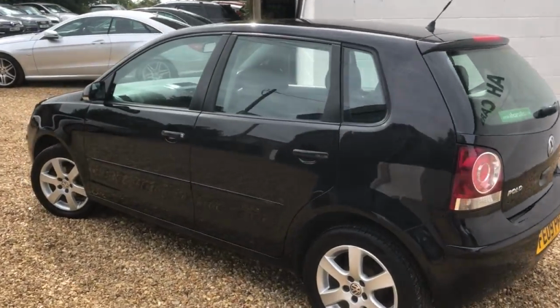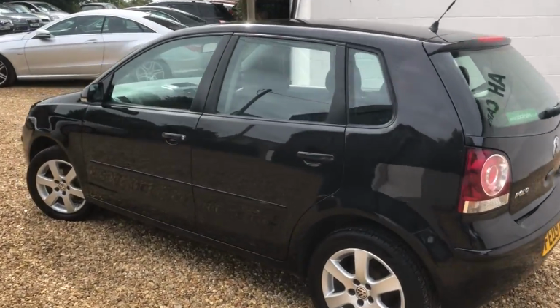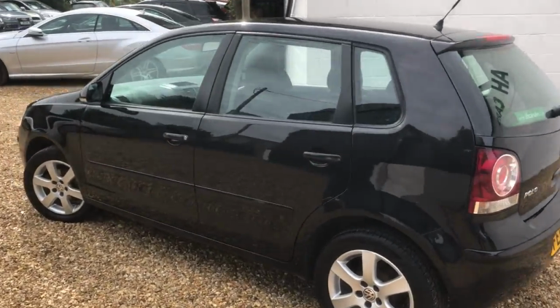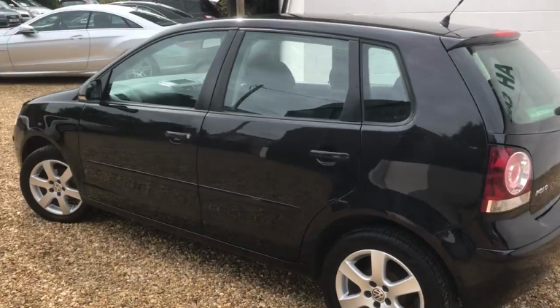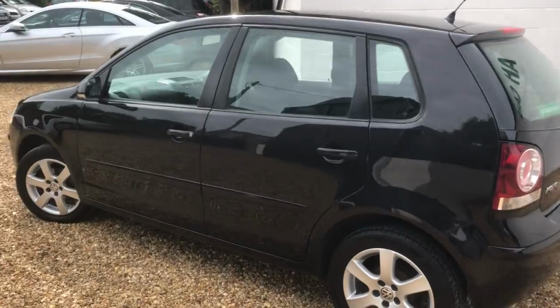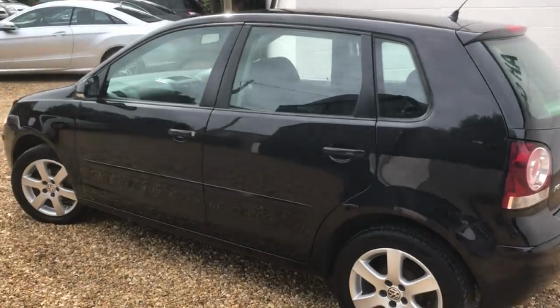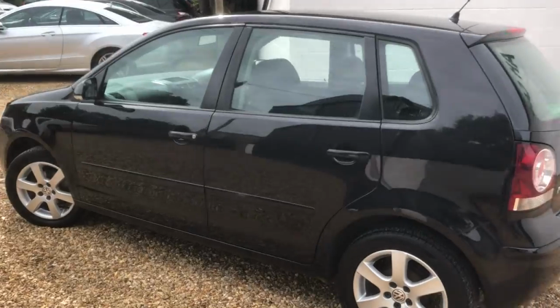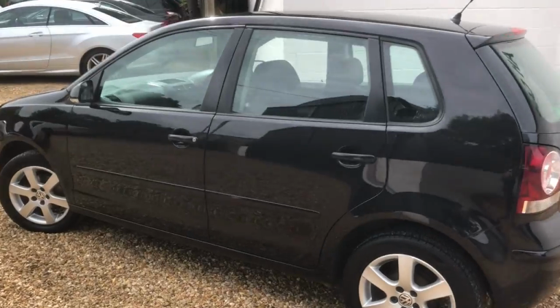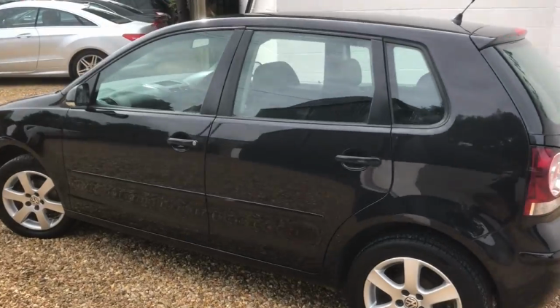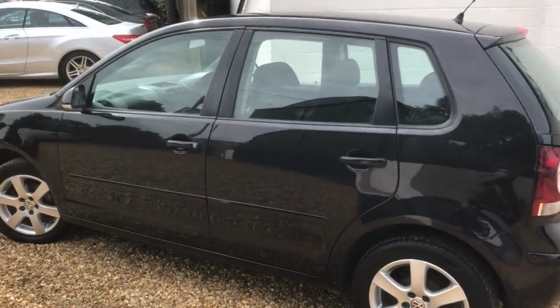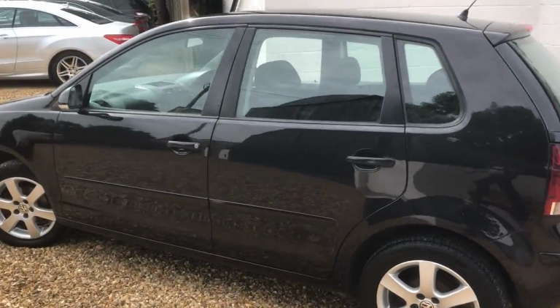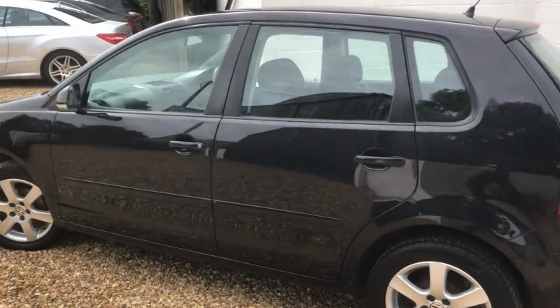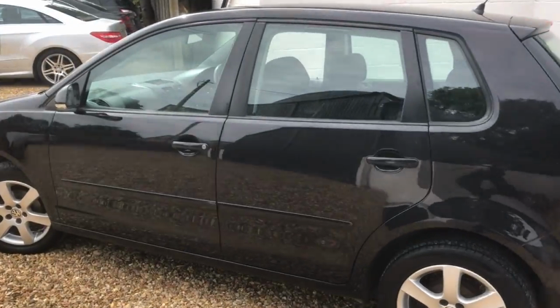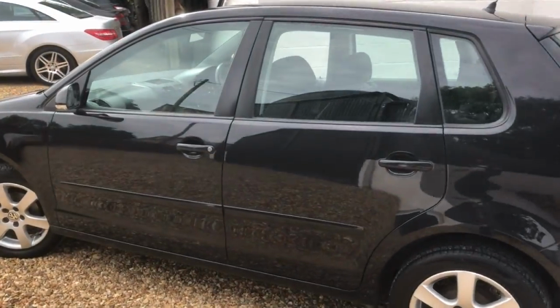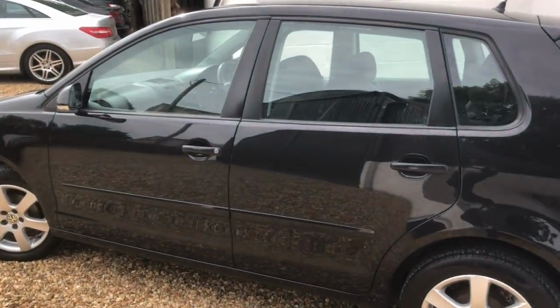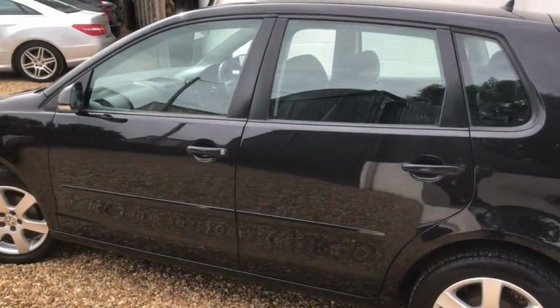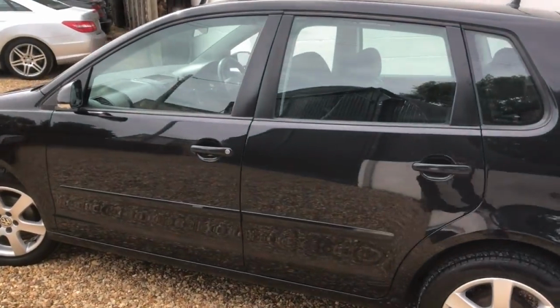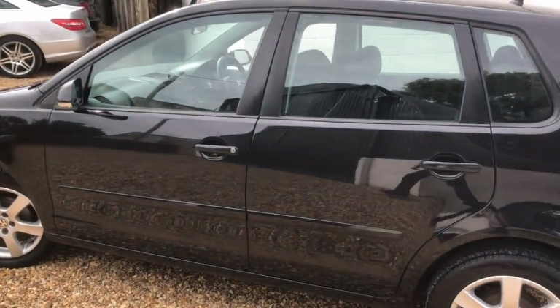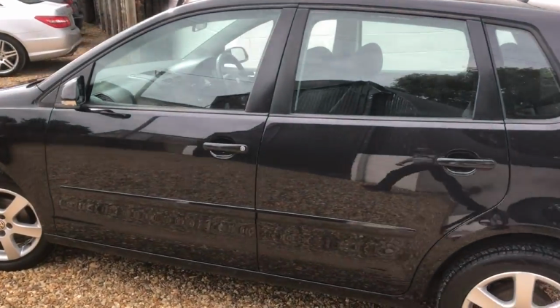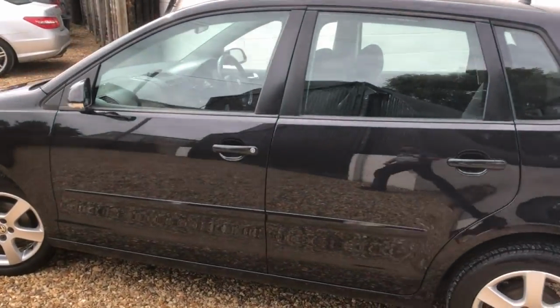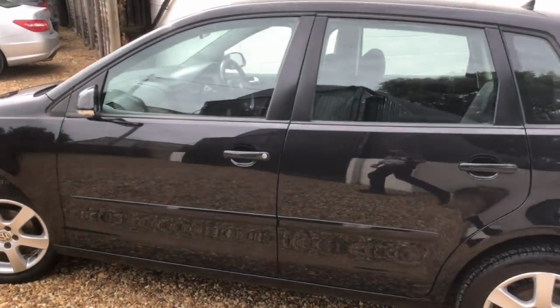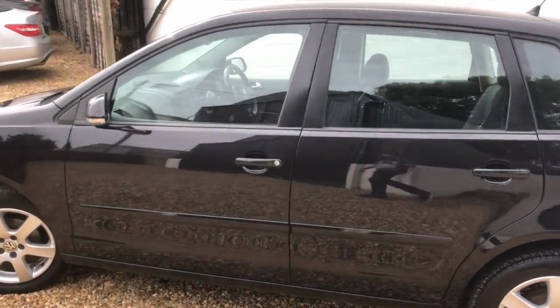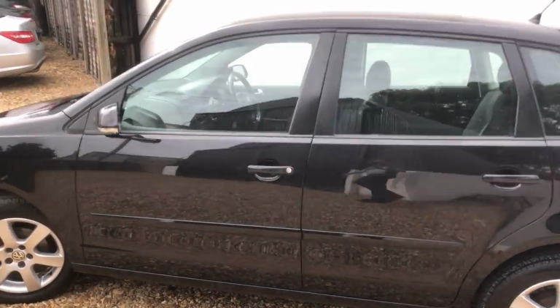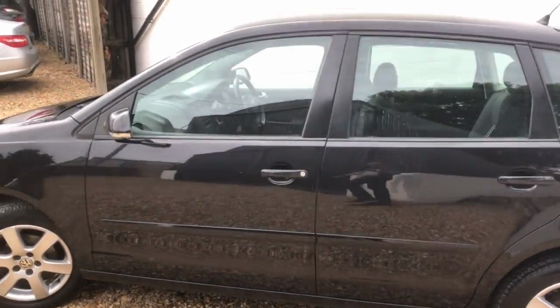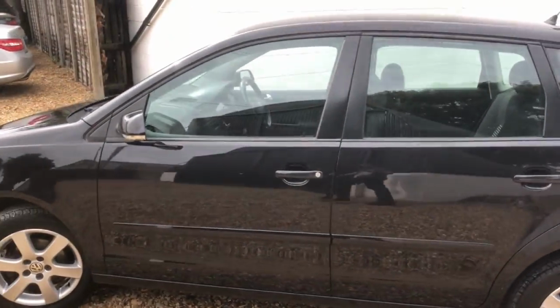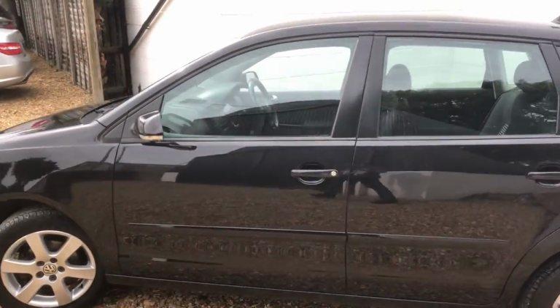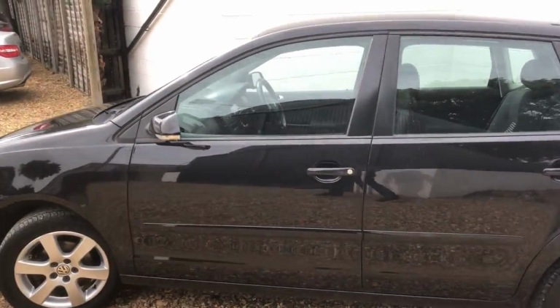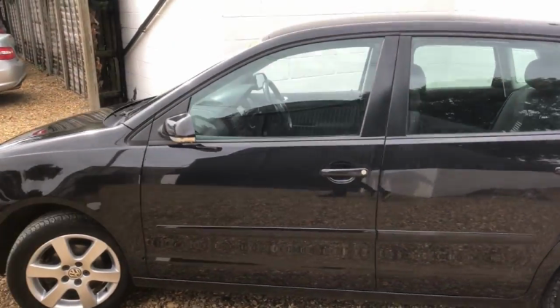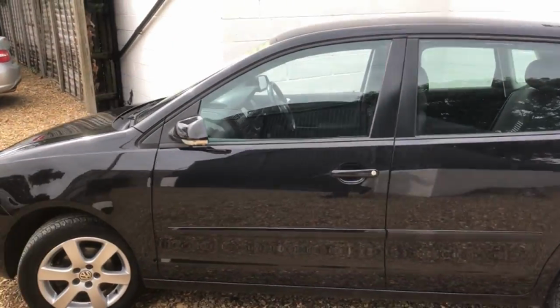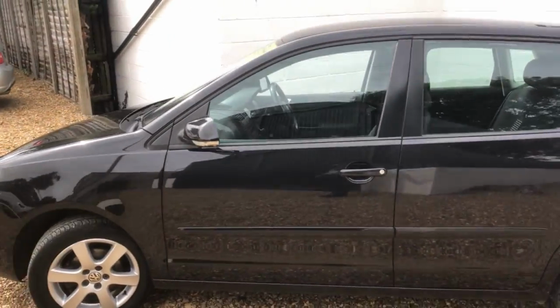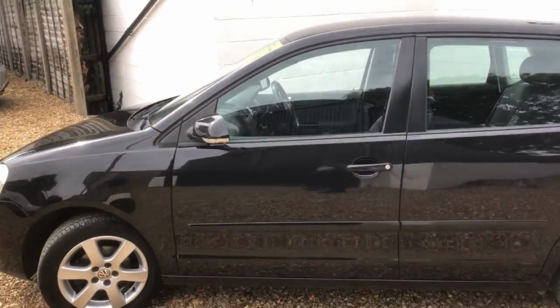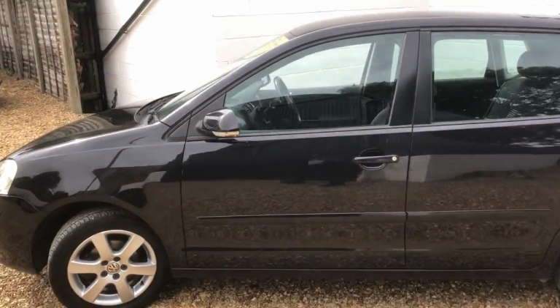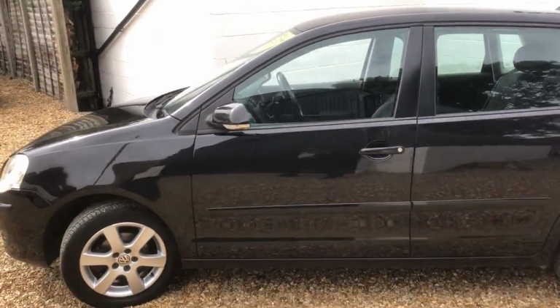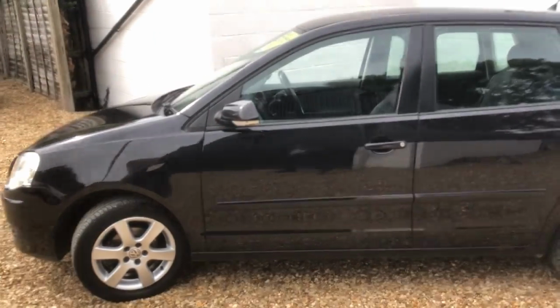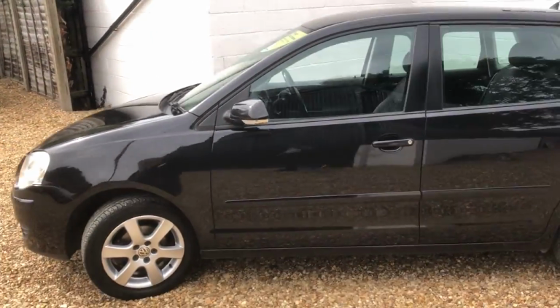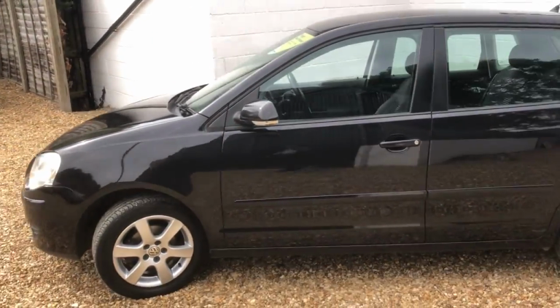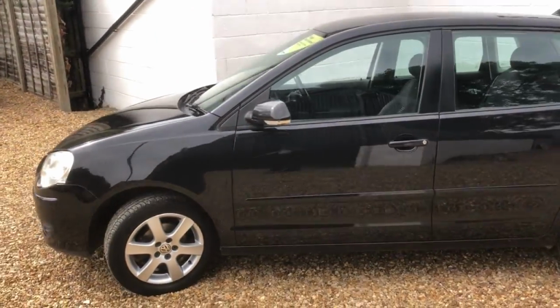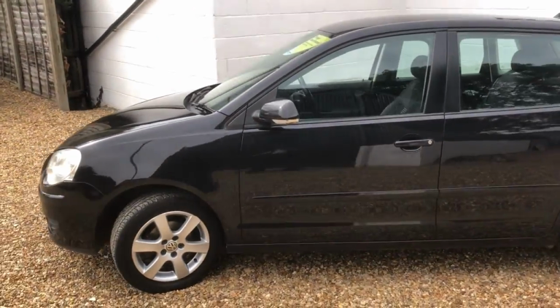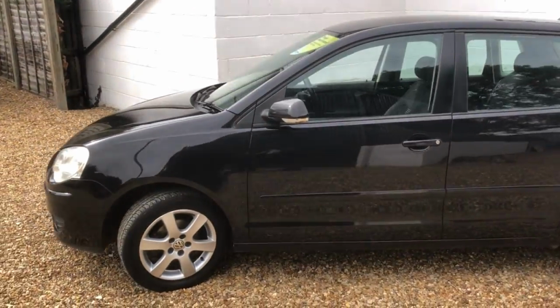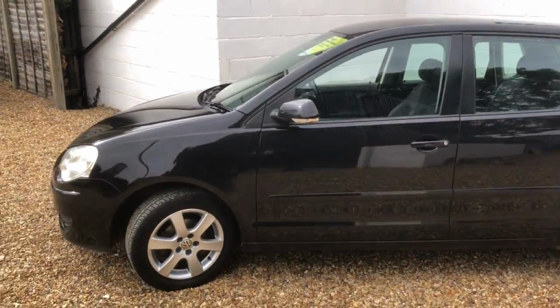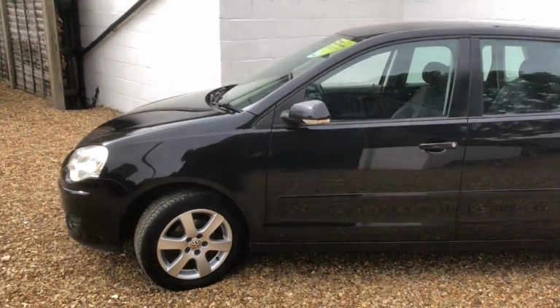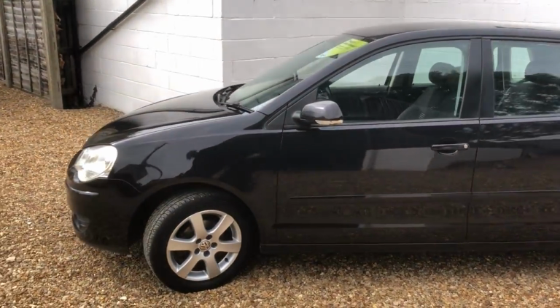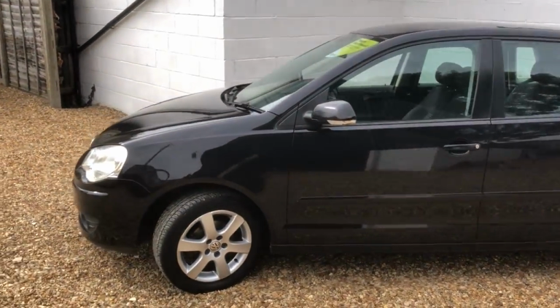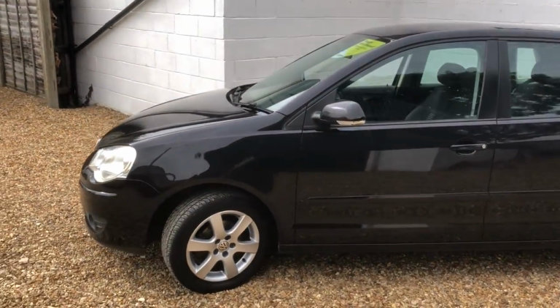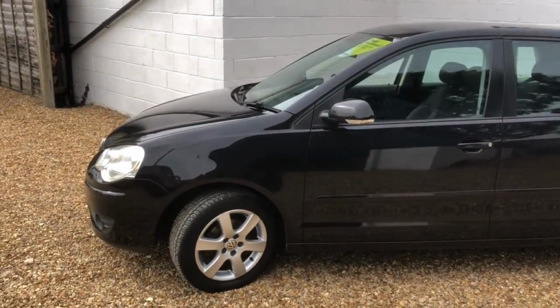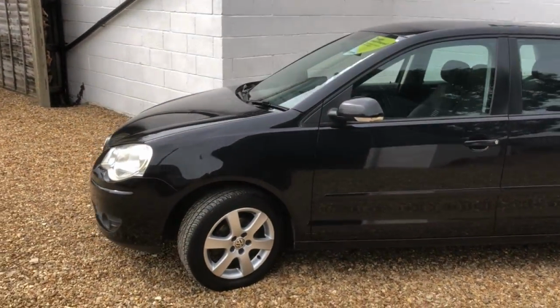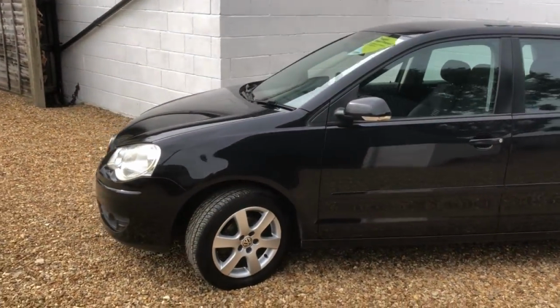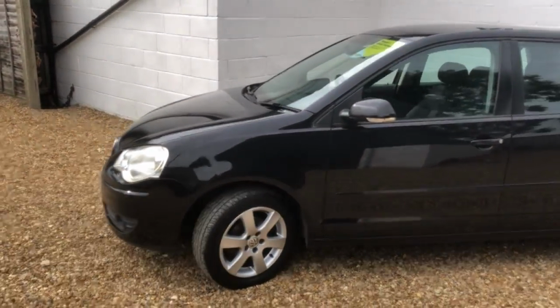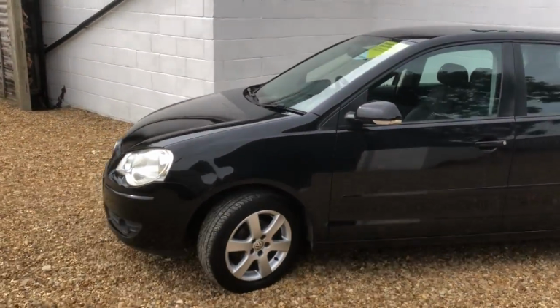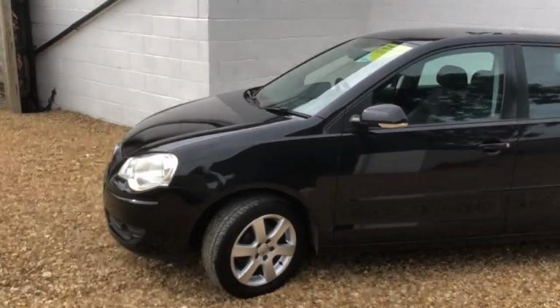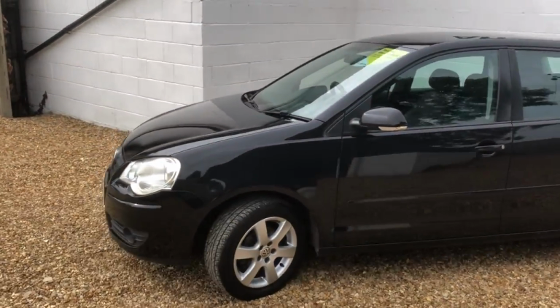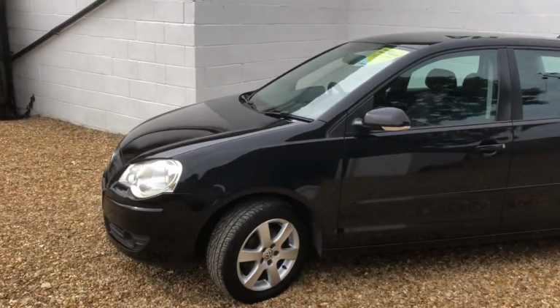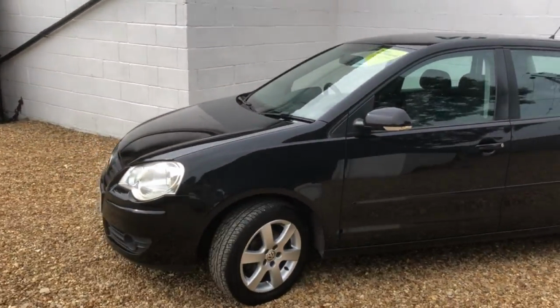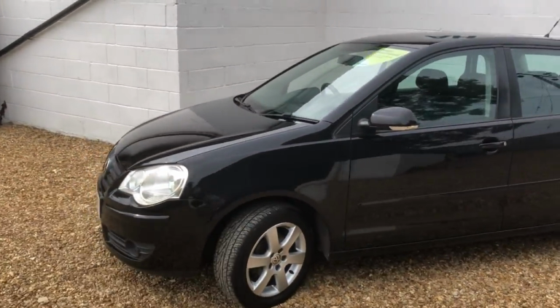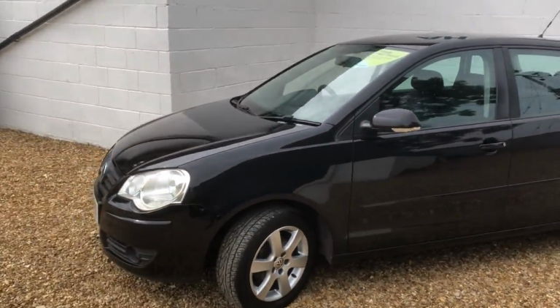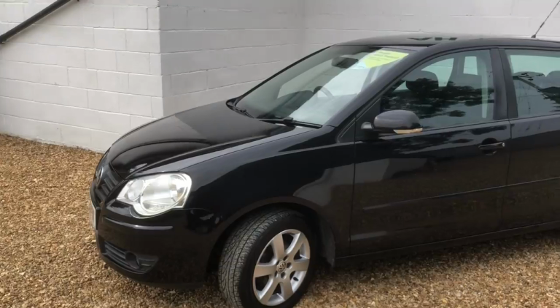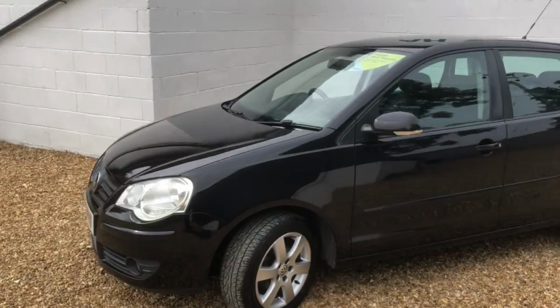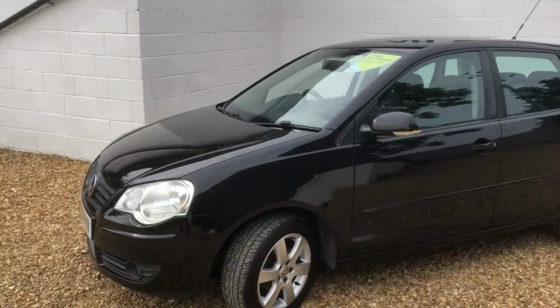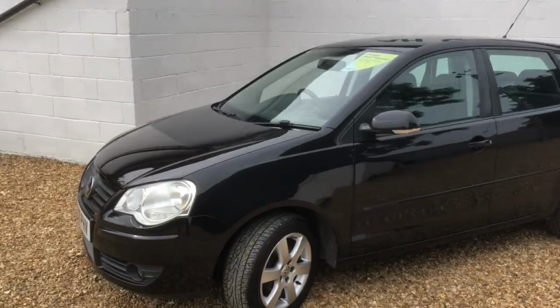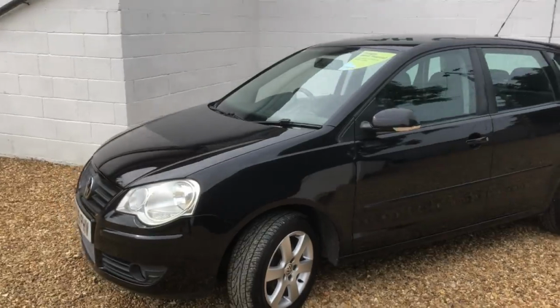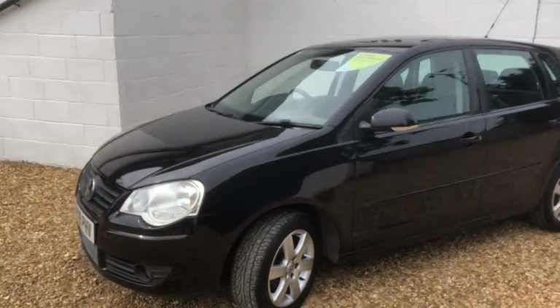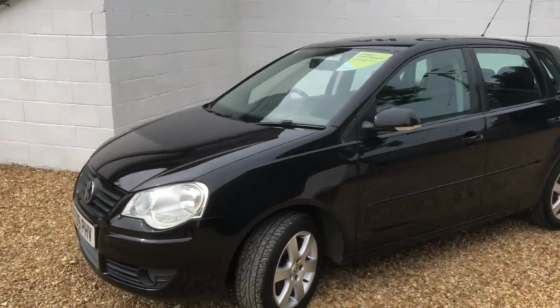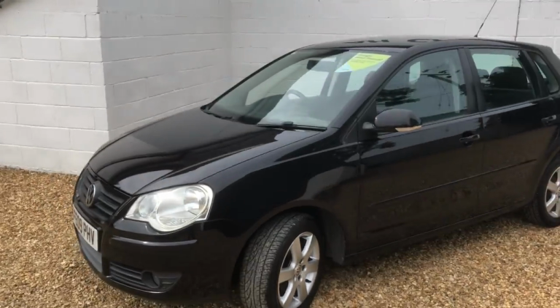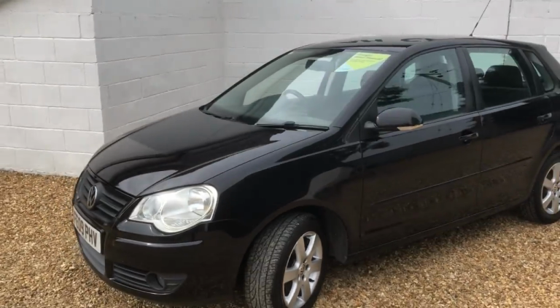Just a very nice little run-around car, starter car, whatever it may be — but I'd say in very good order.